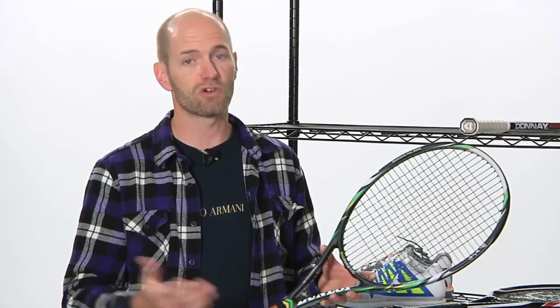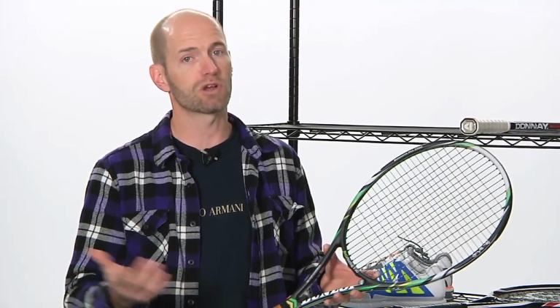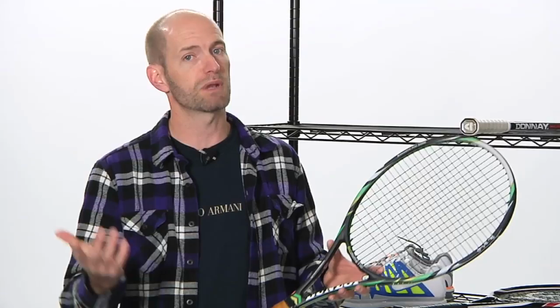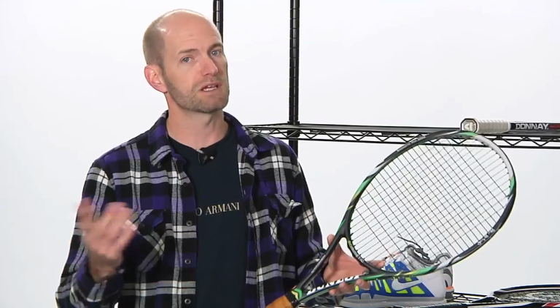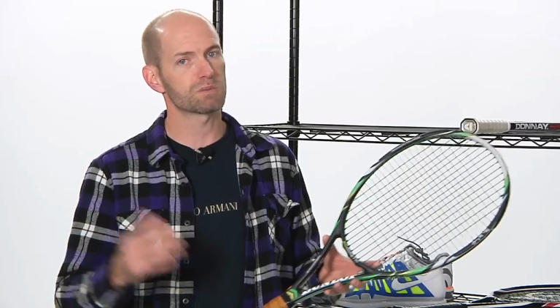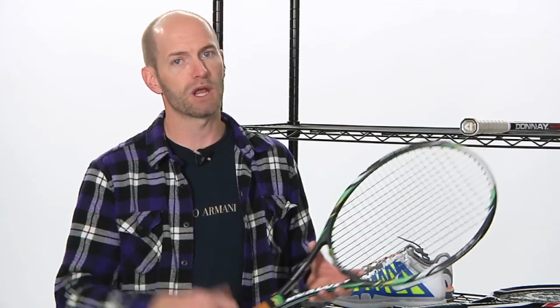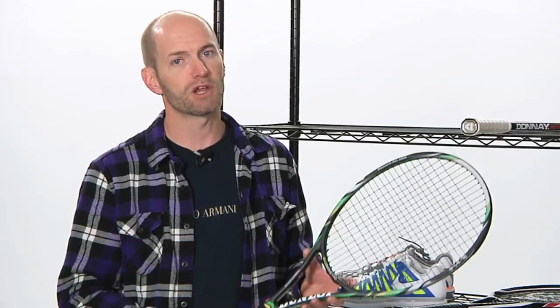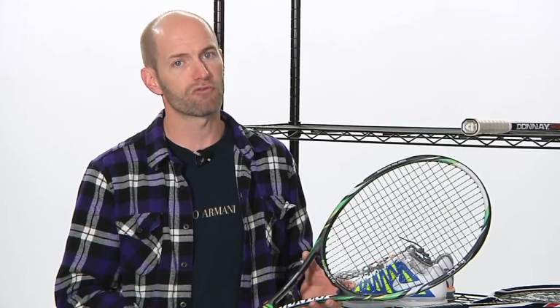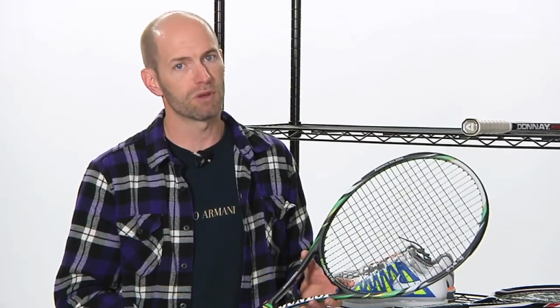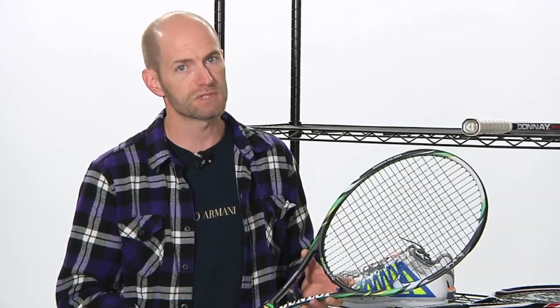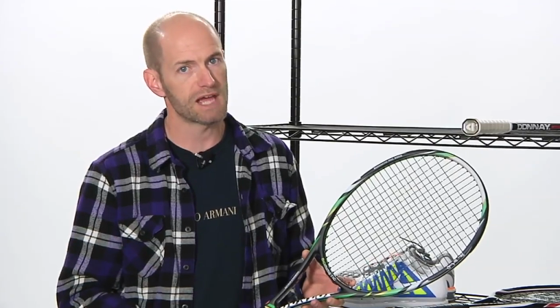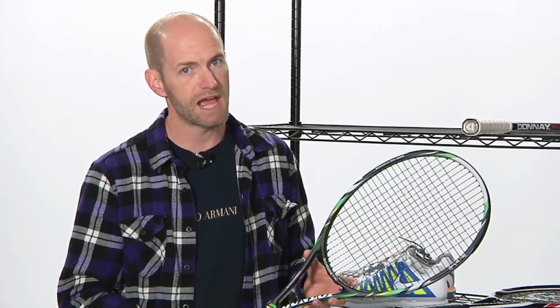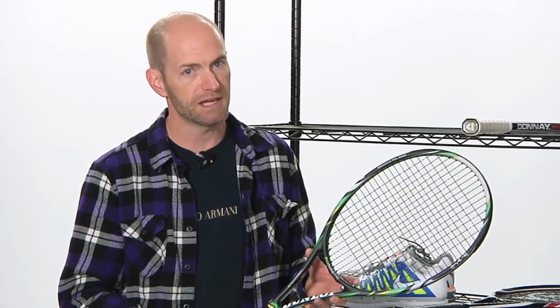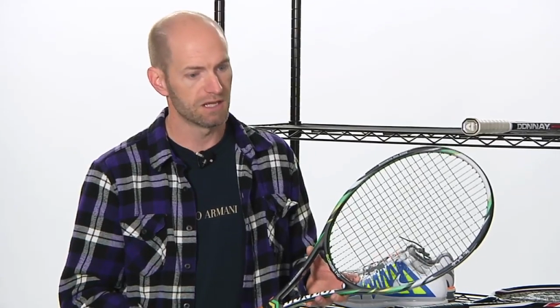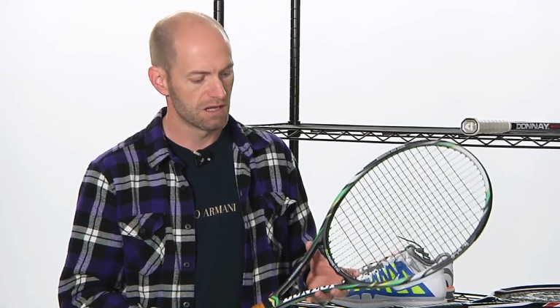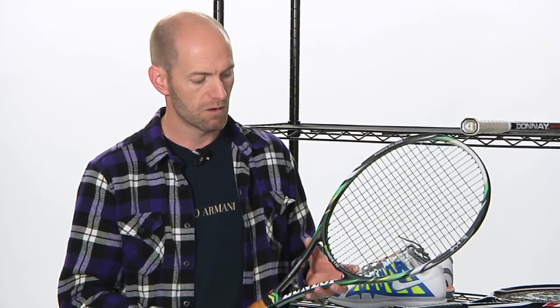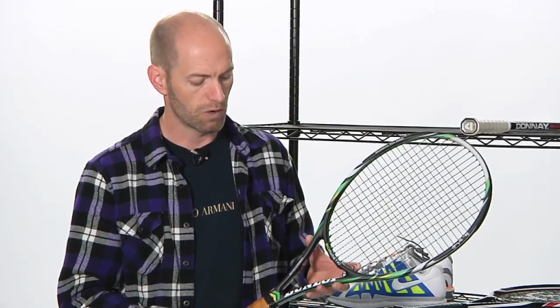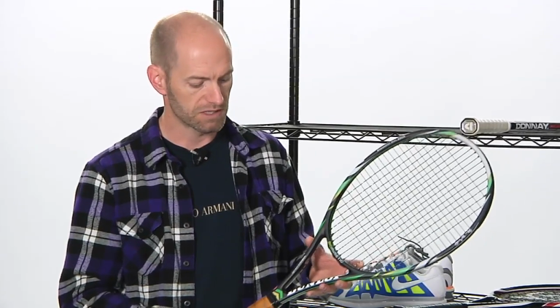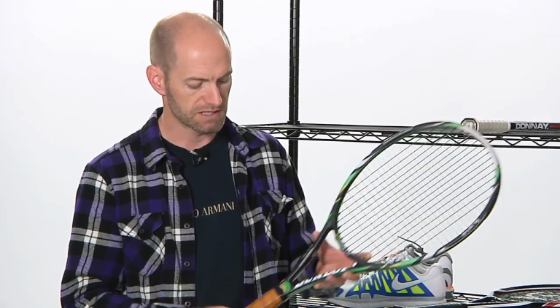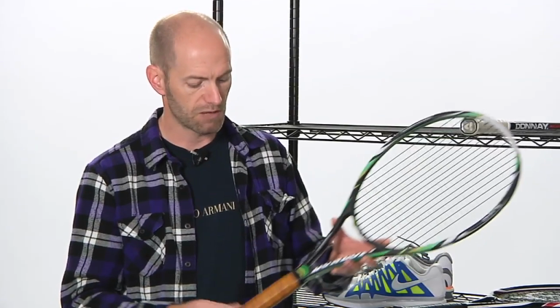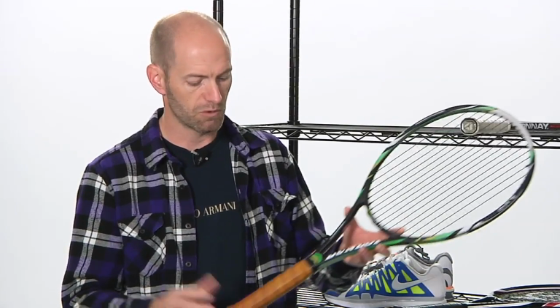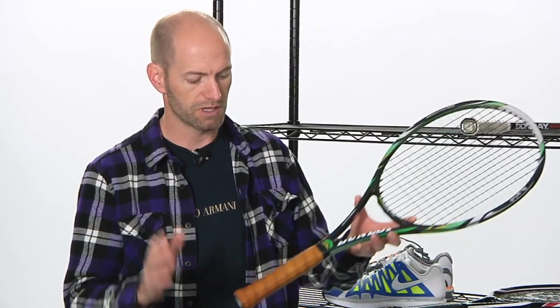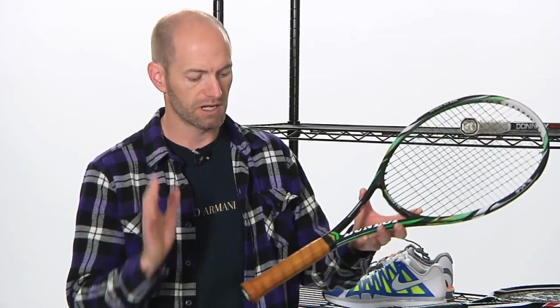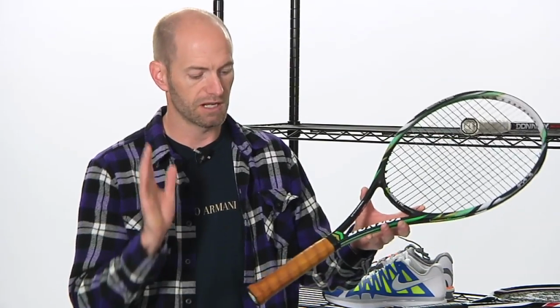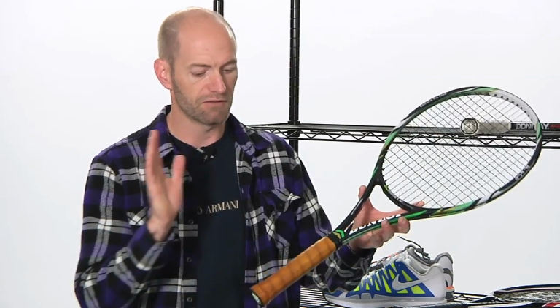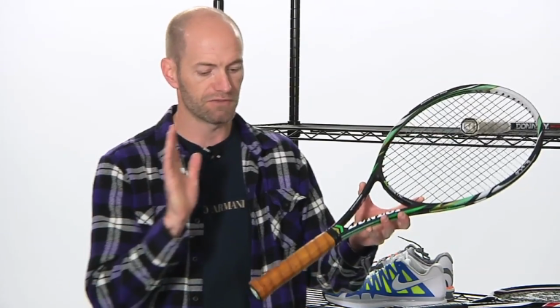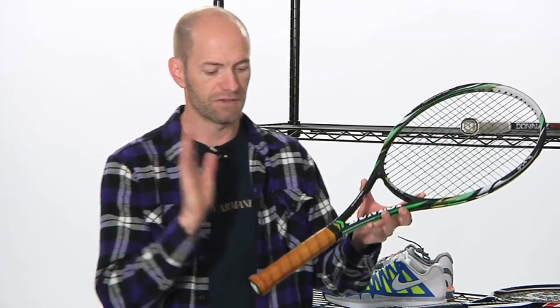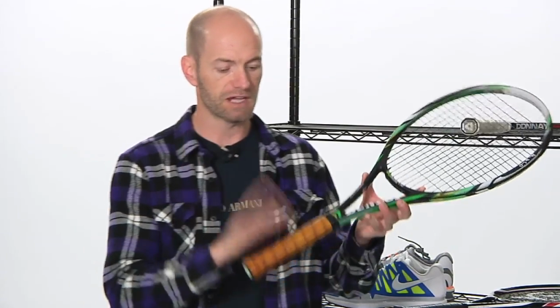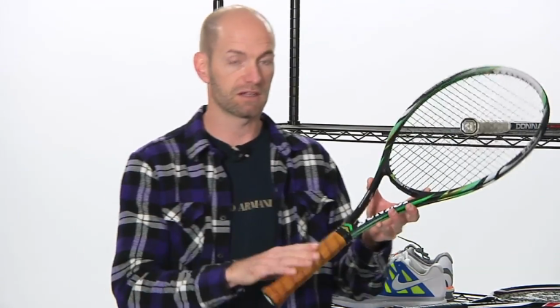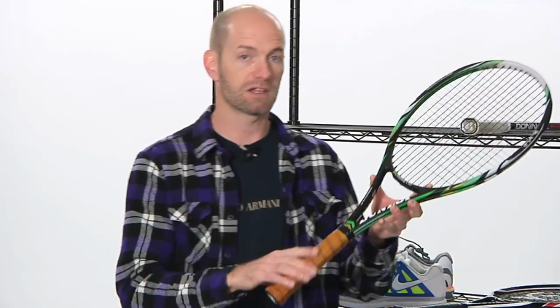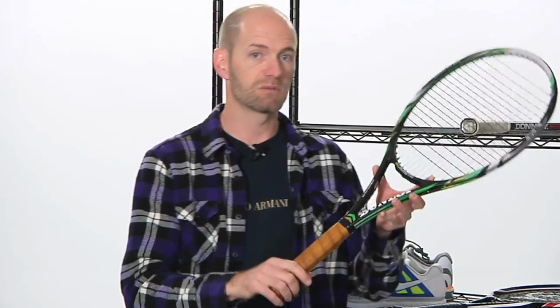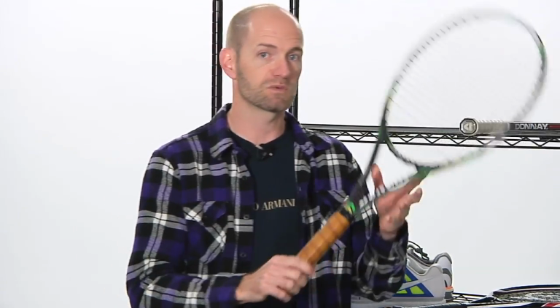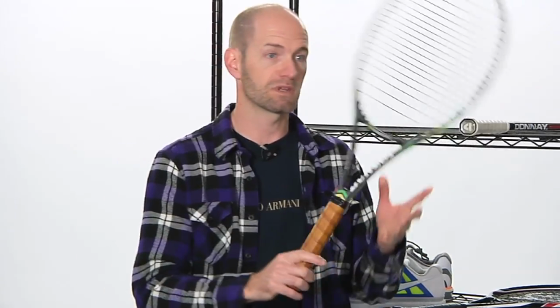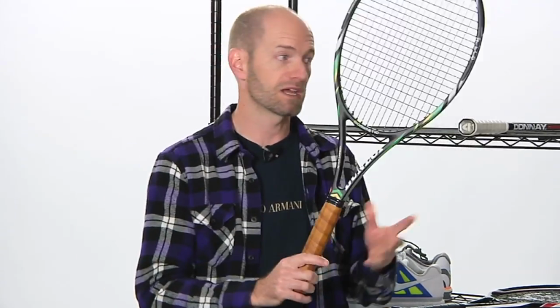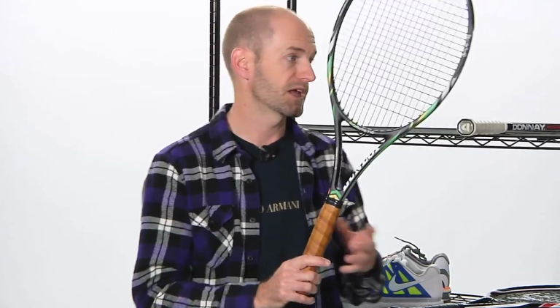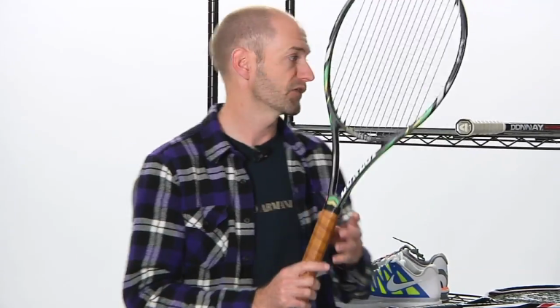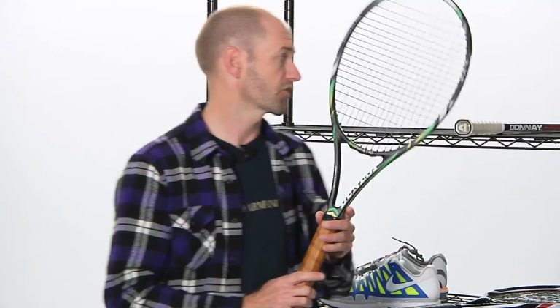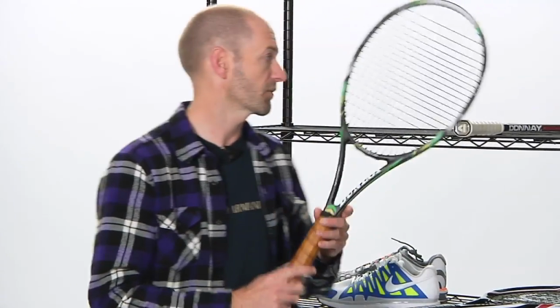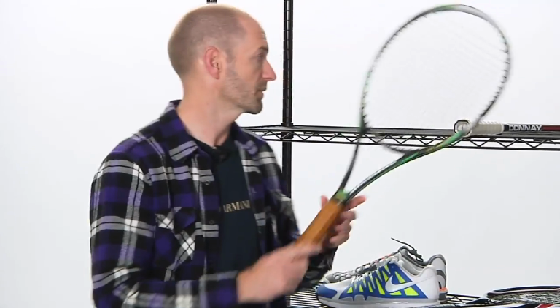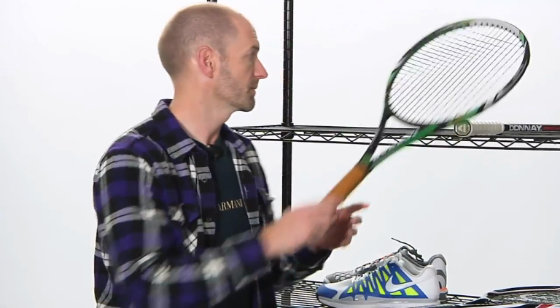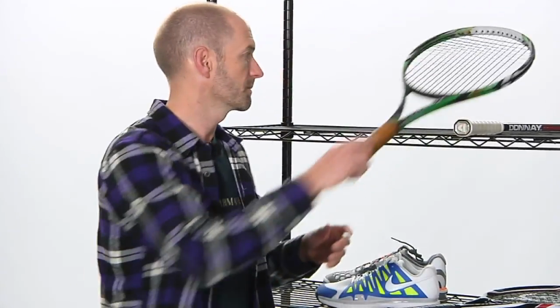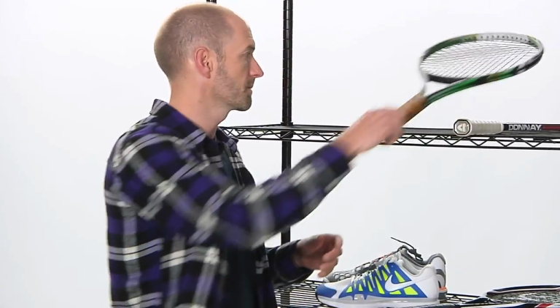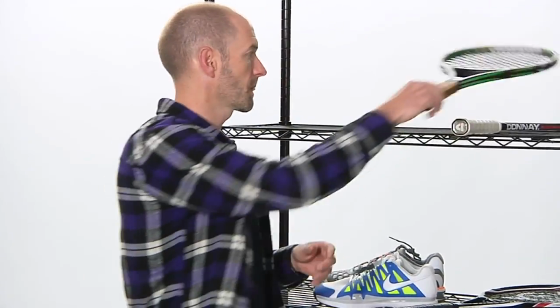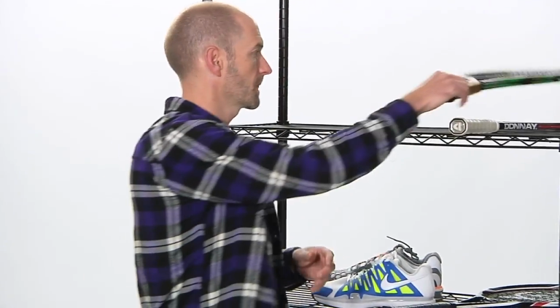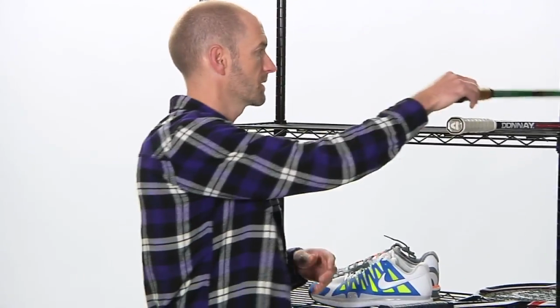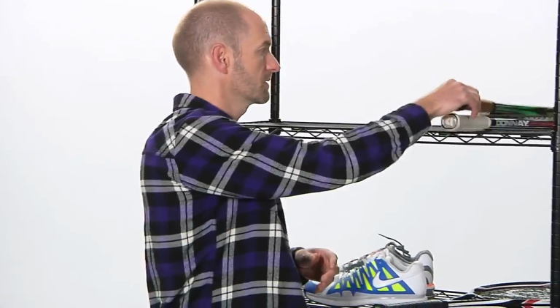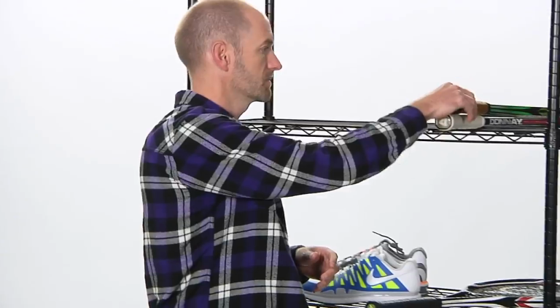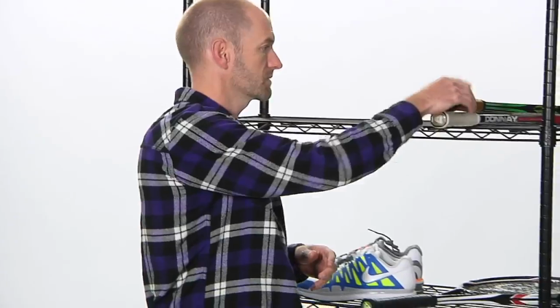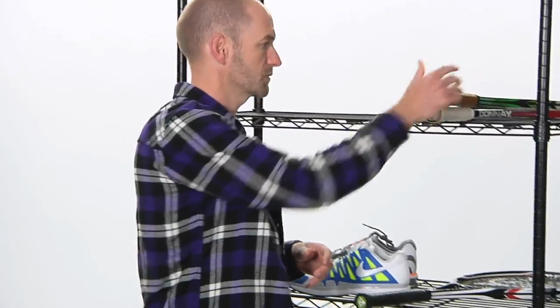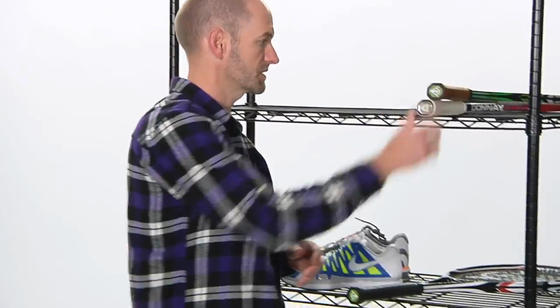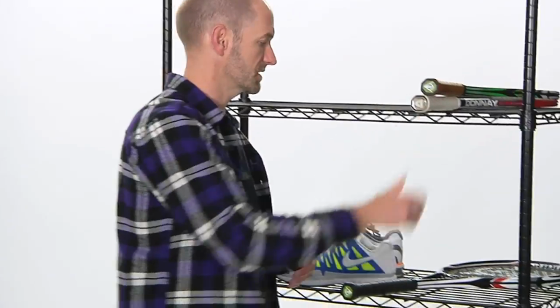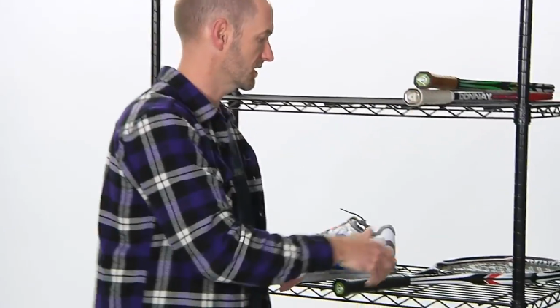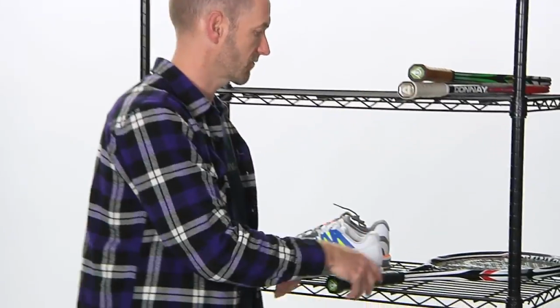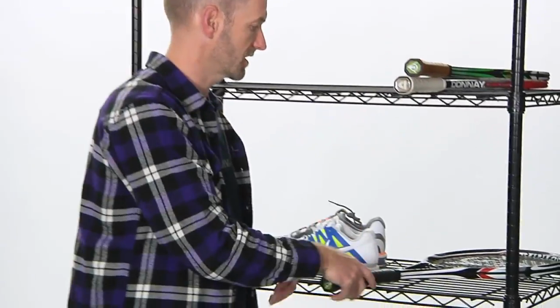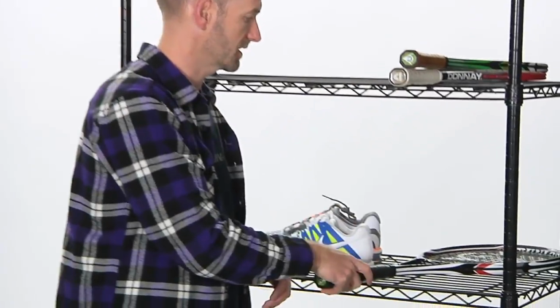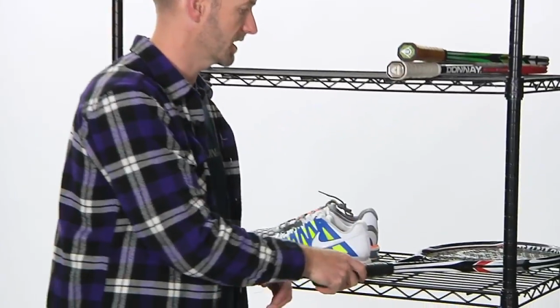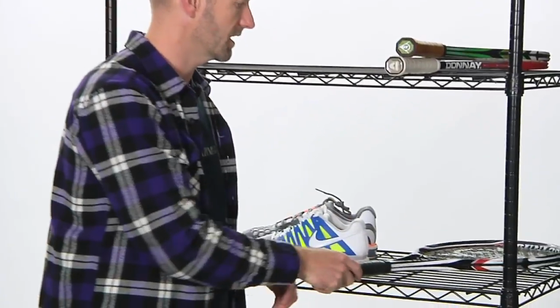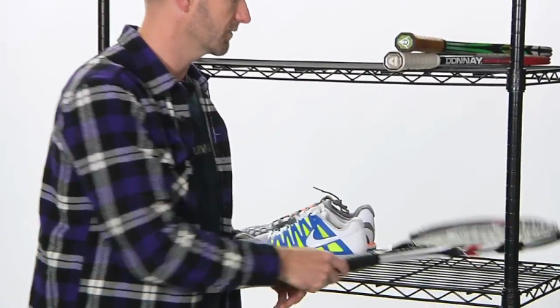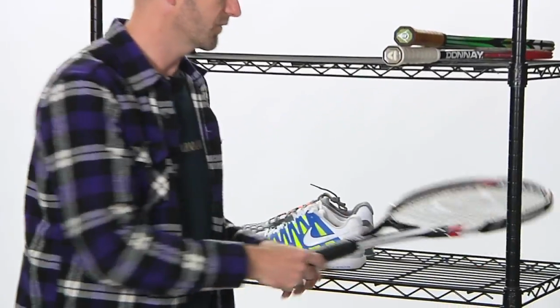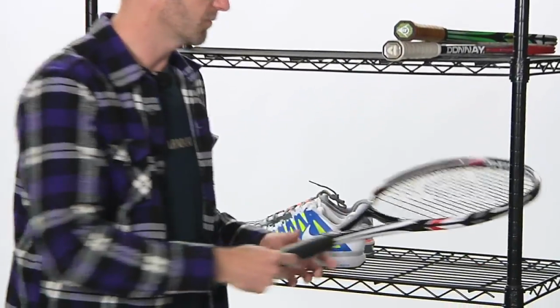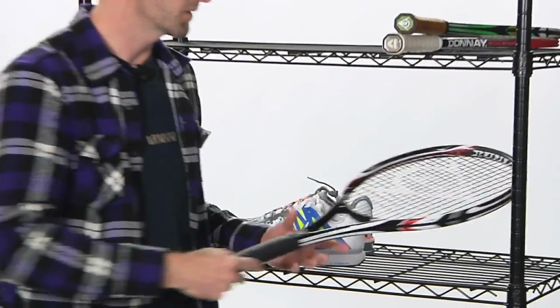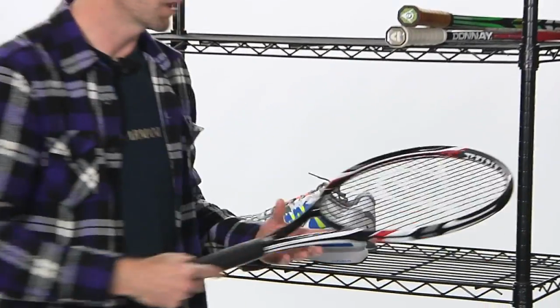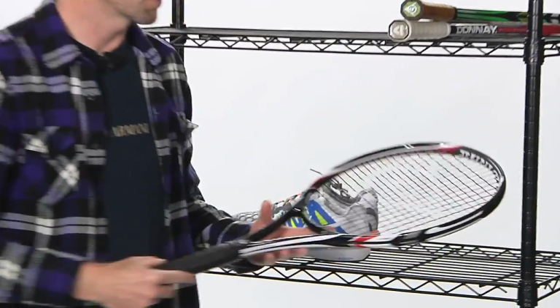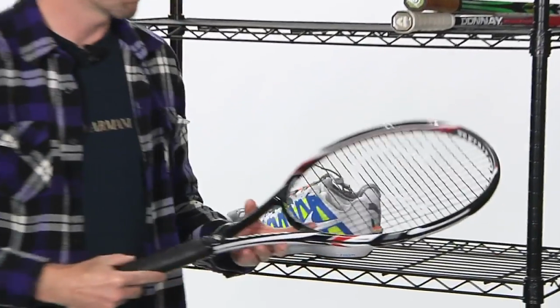That's a fun racket for the intermediate player. Stronger players, there's plenty of room to add weight to that one. And I love the fact that it comes with a leather grip. Sweet stick right there from Dunlop.